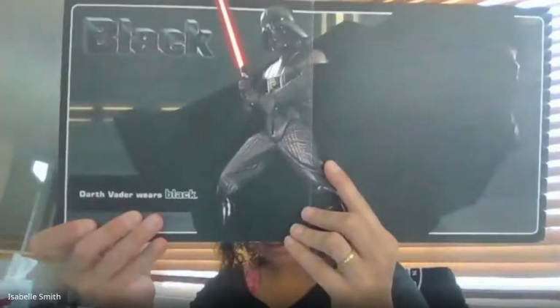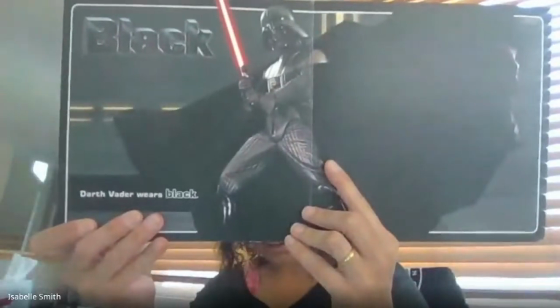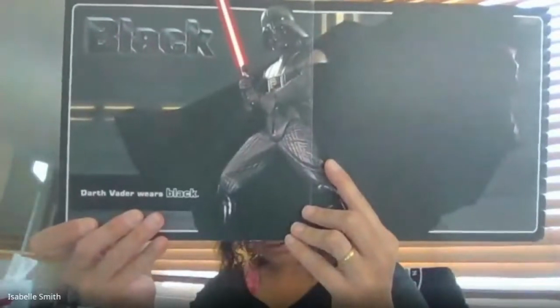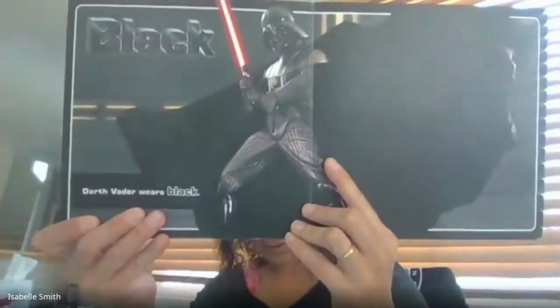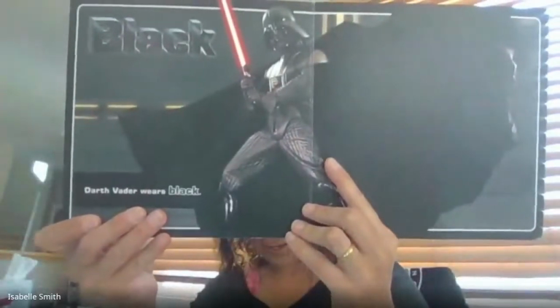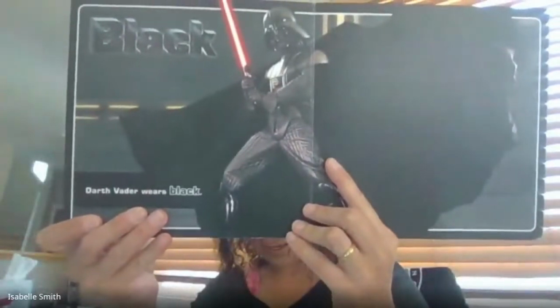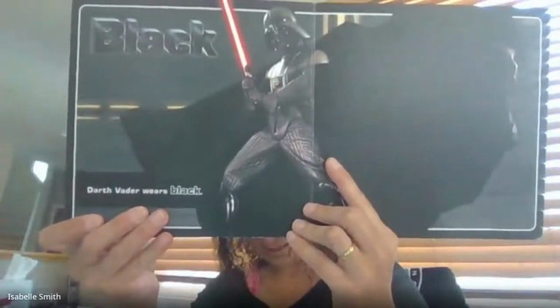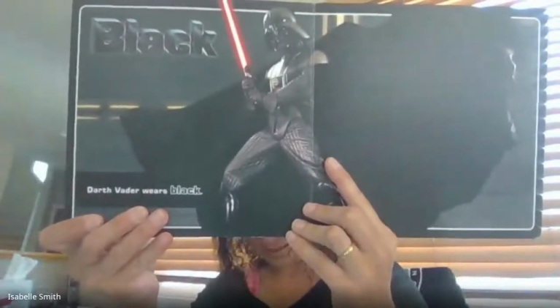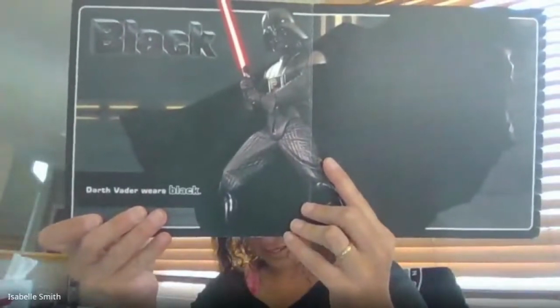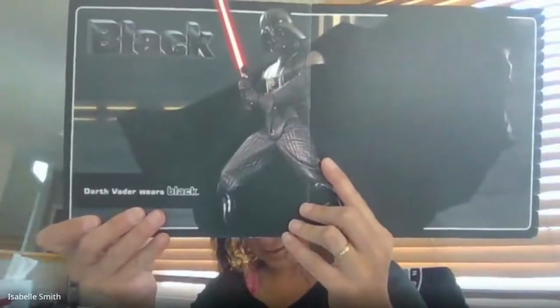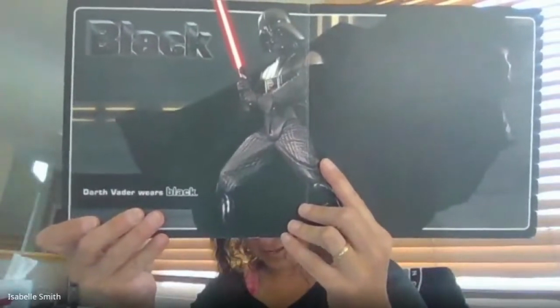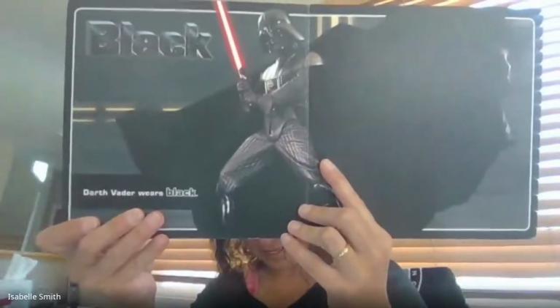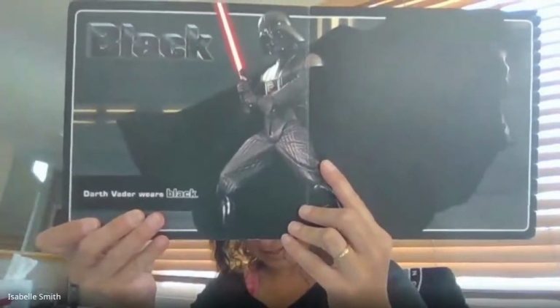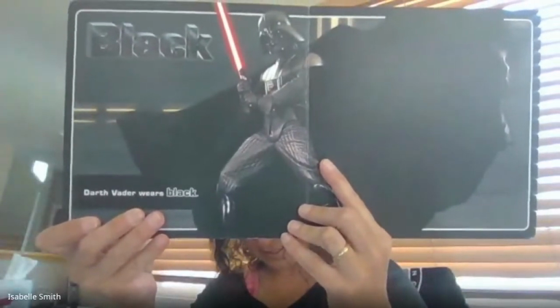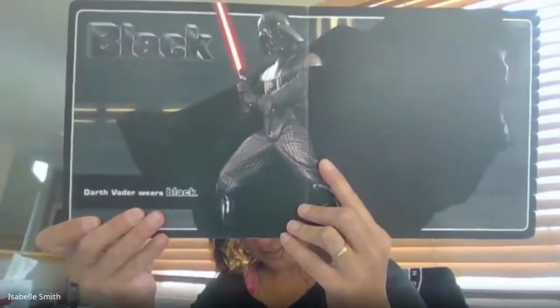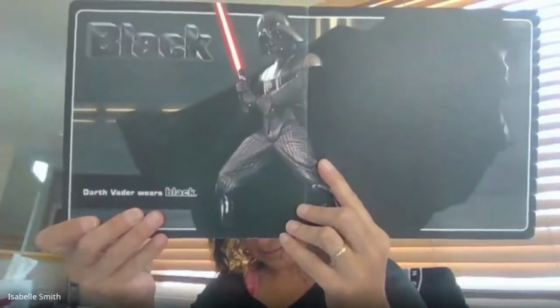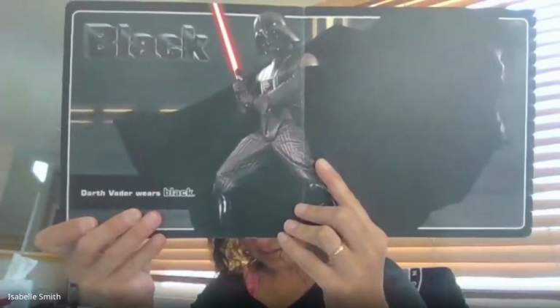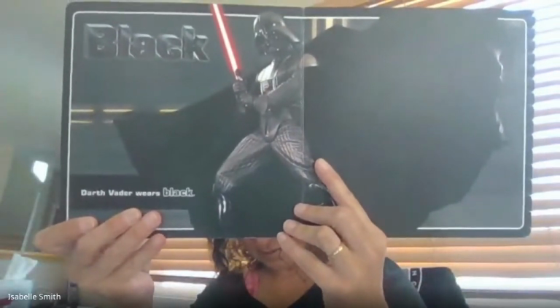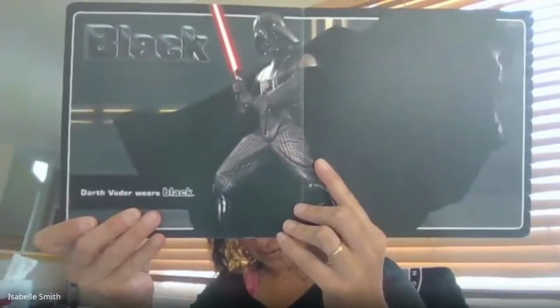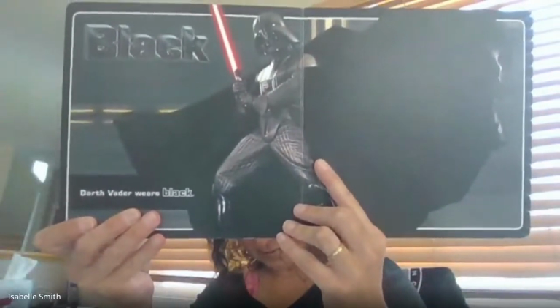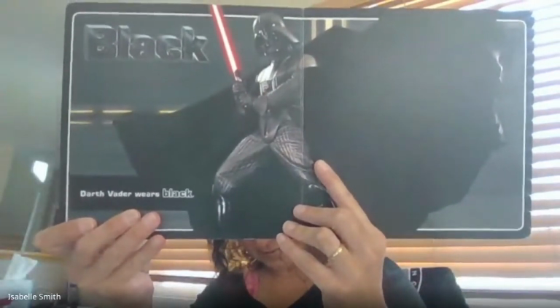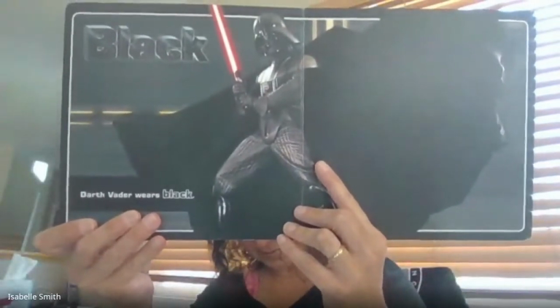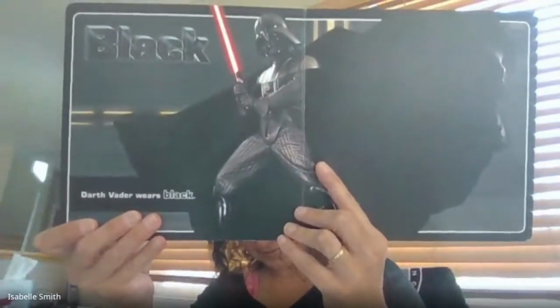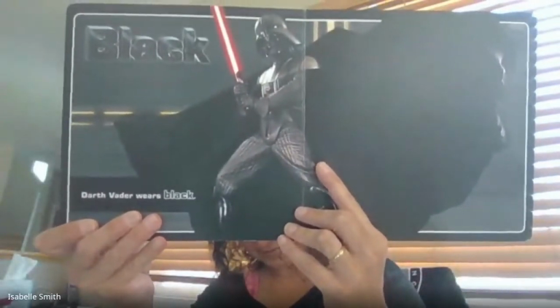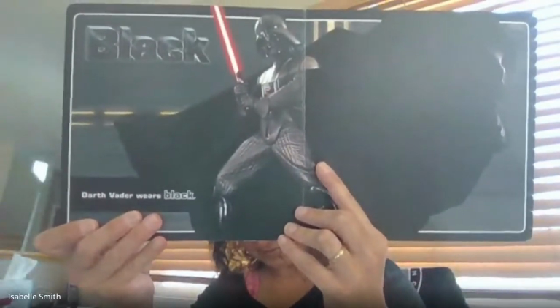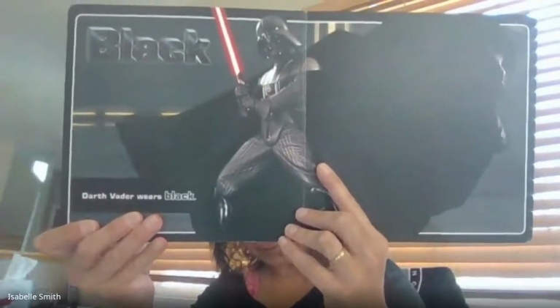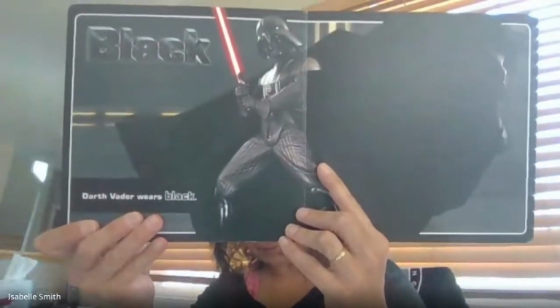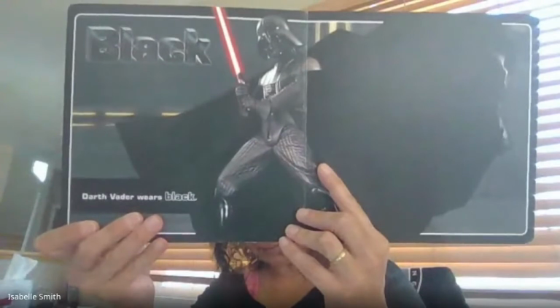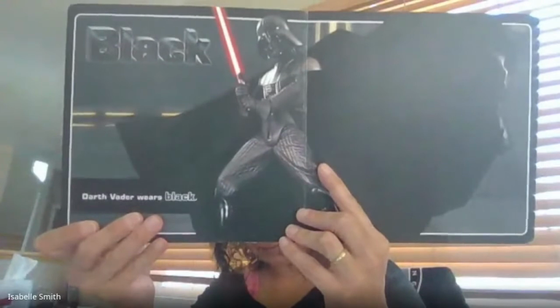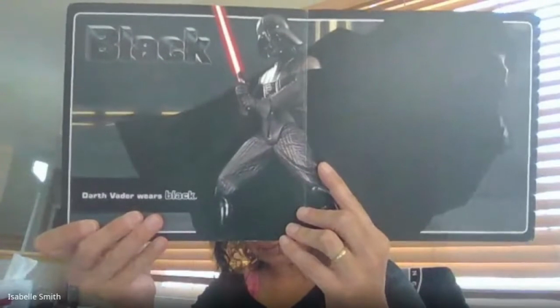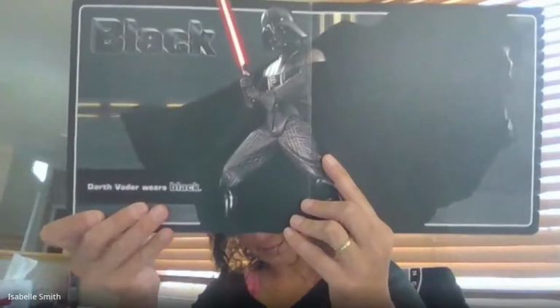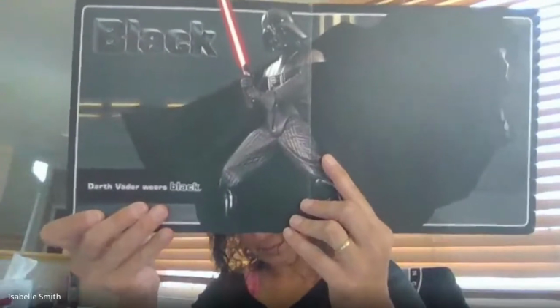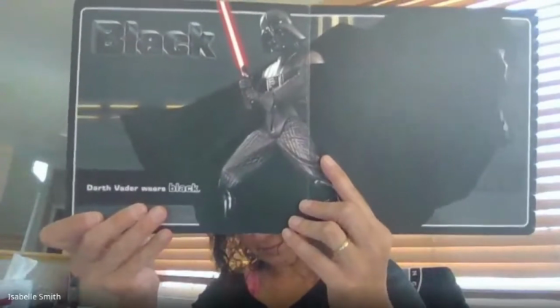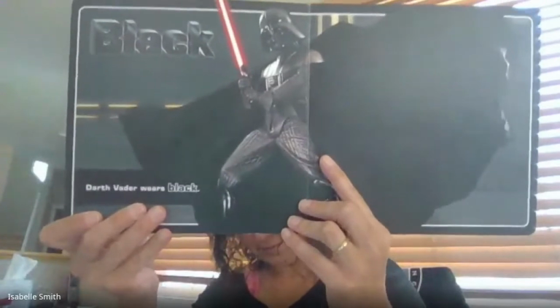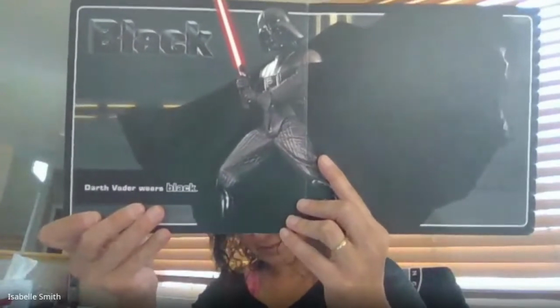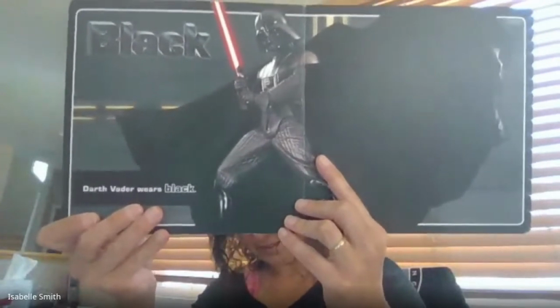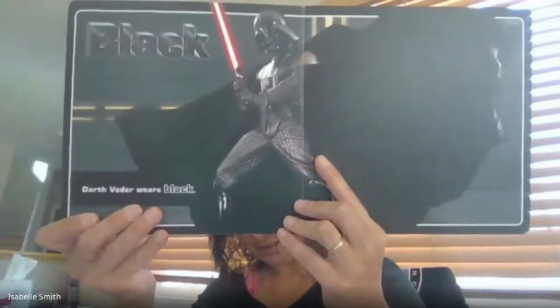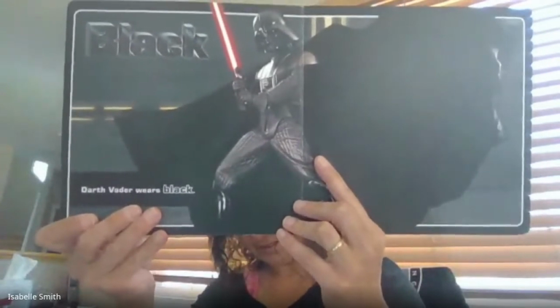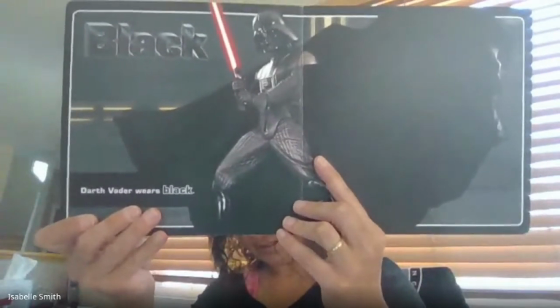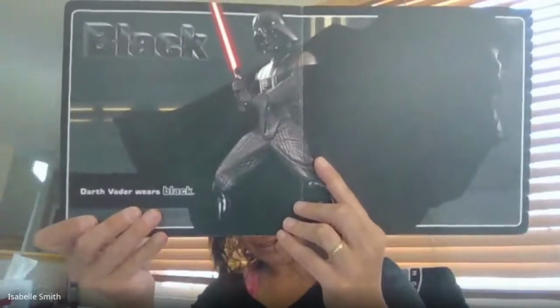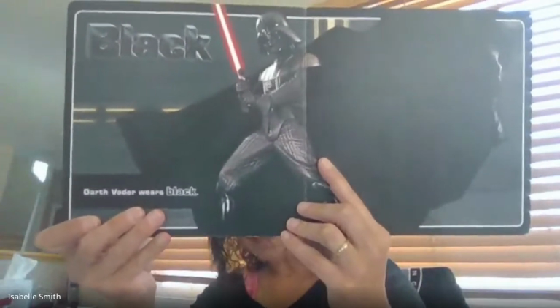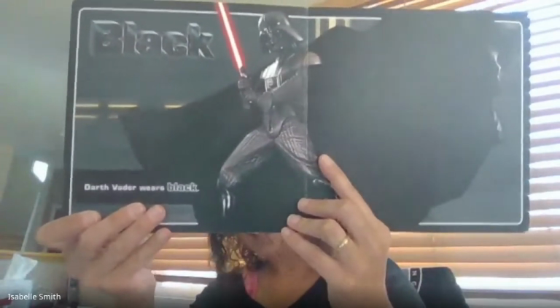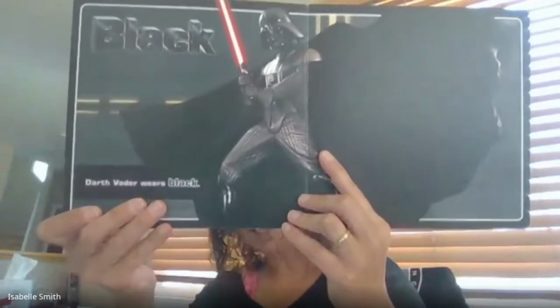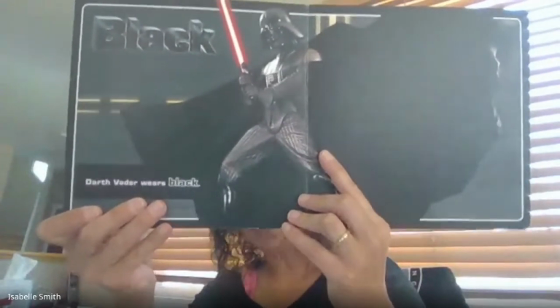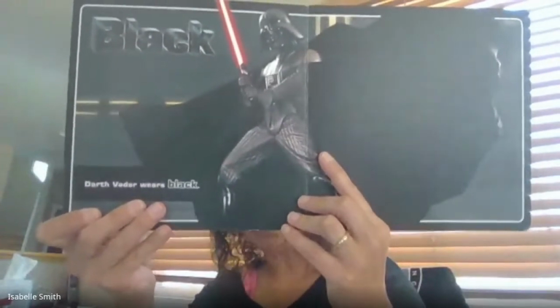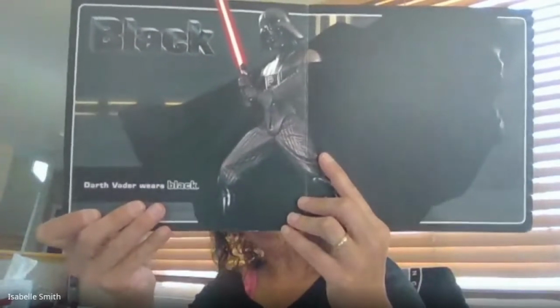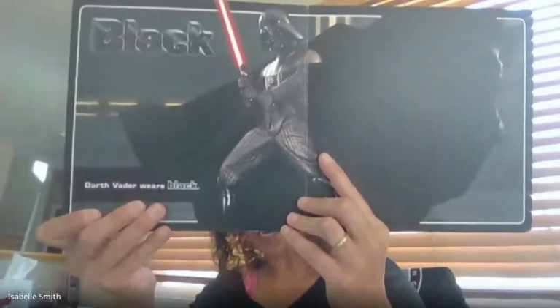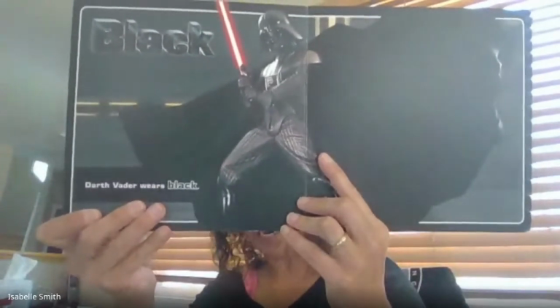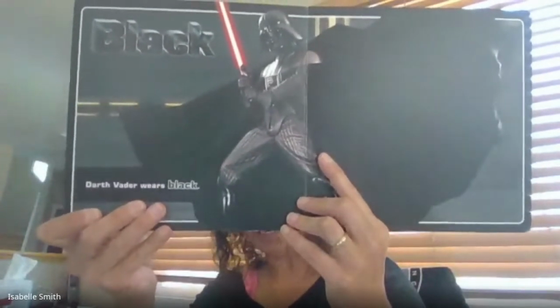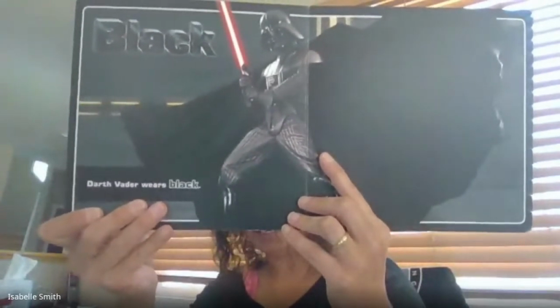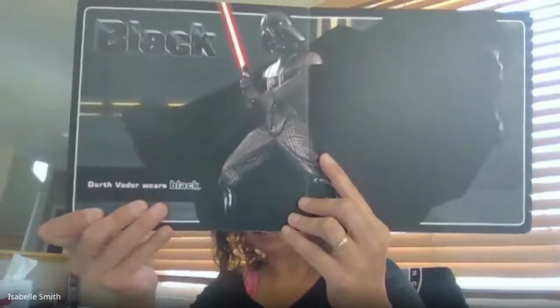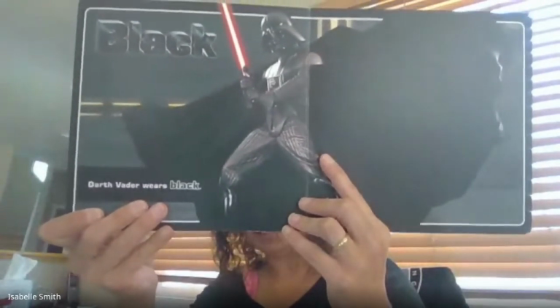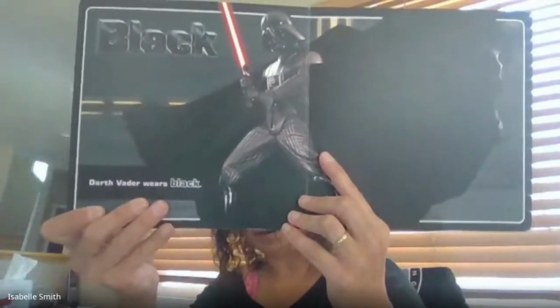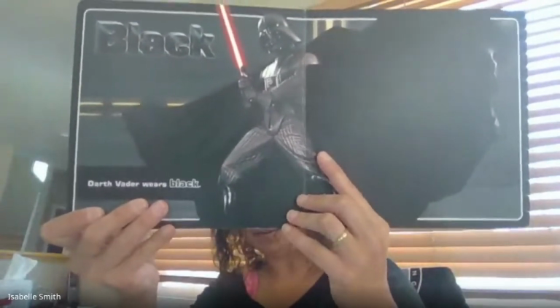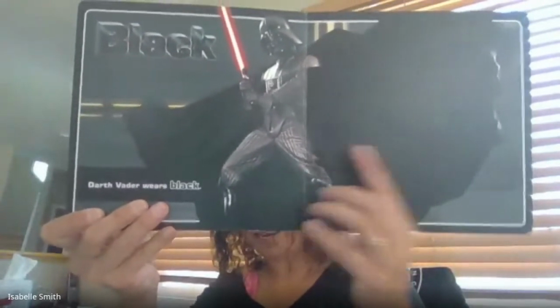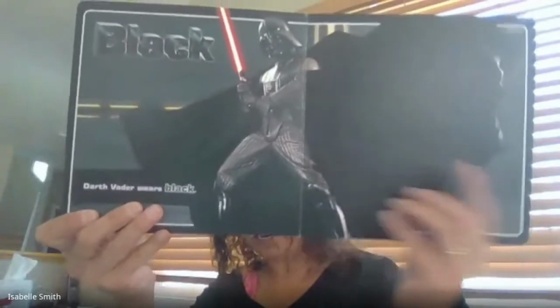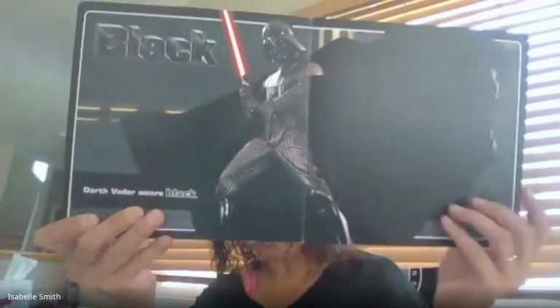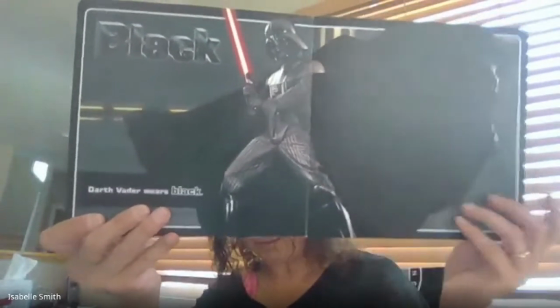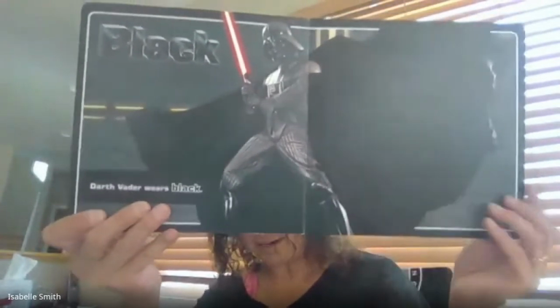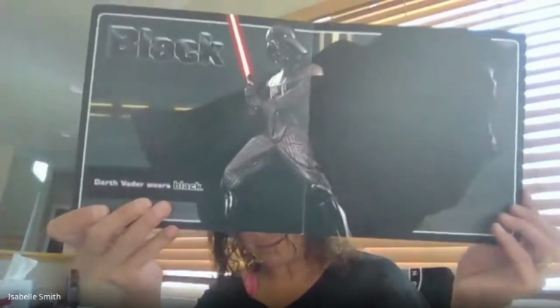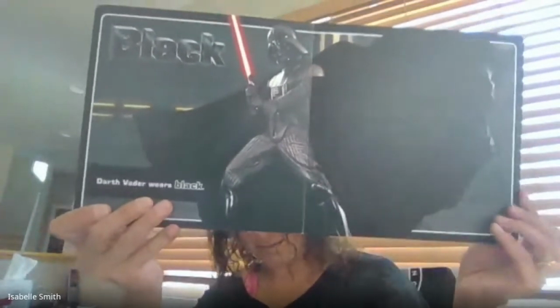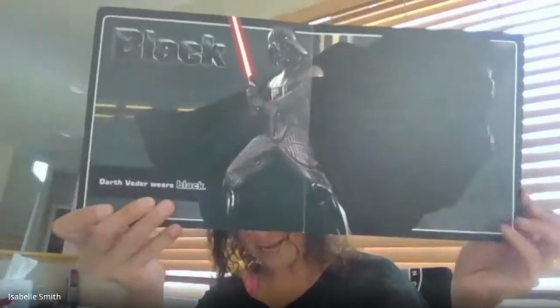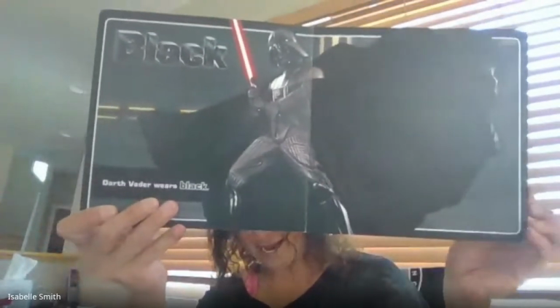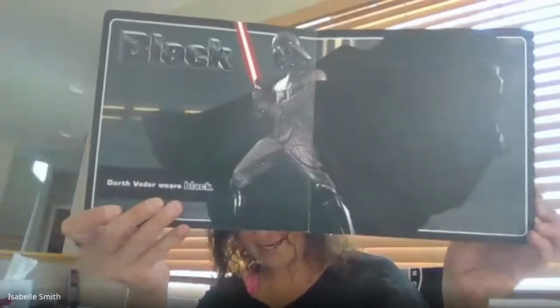What color do you think this is about? It says black. Darth Vader wears black.